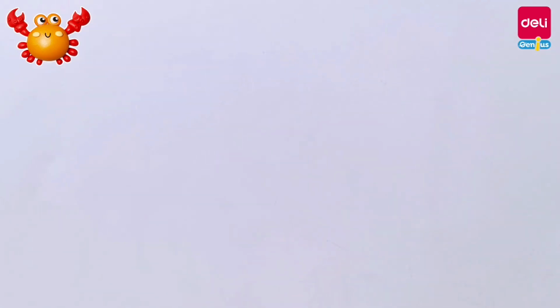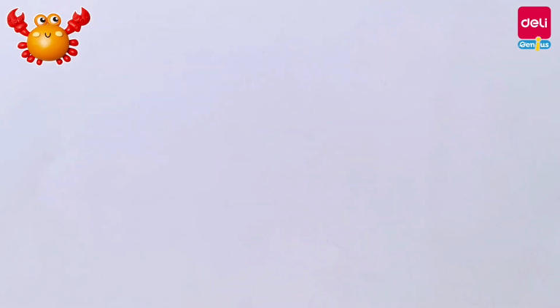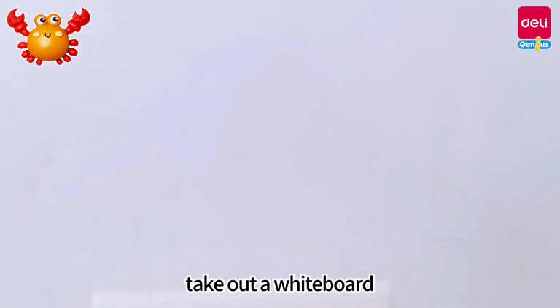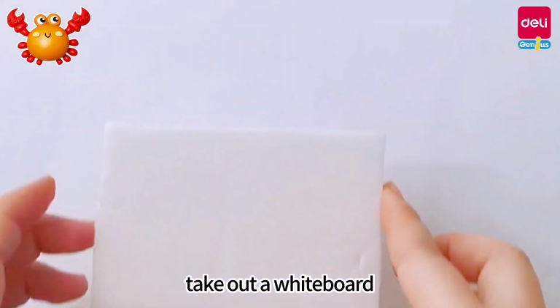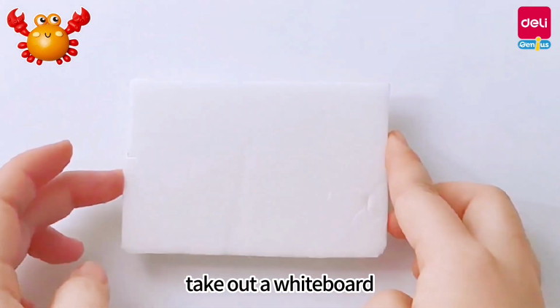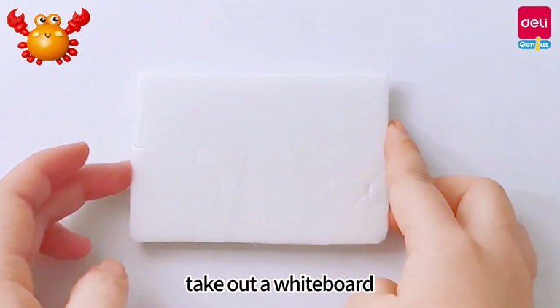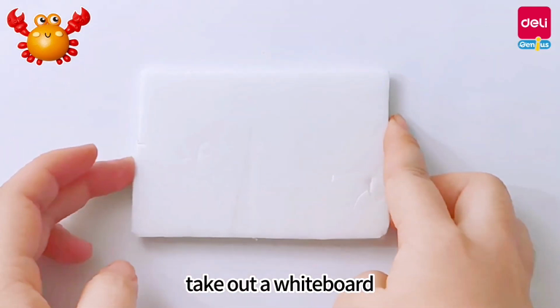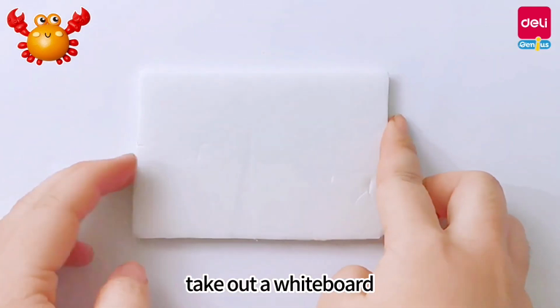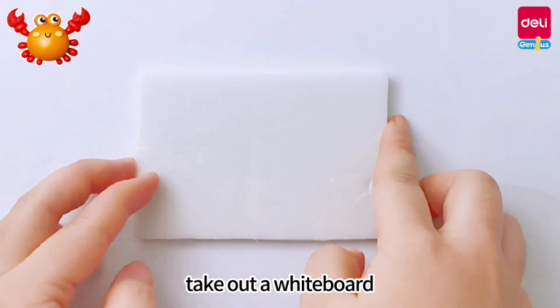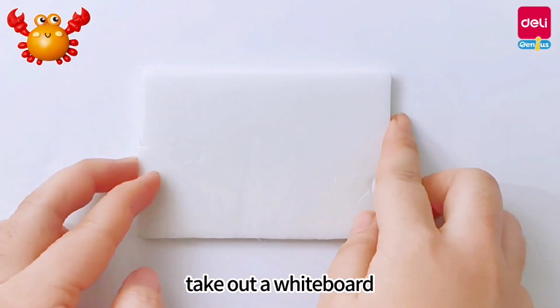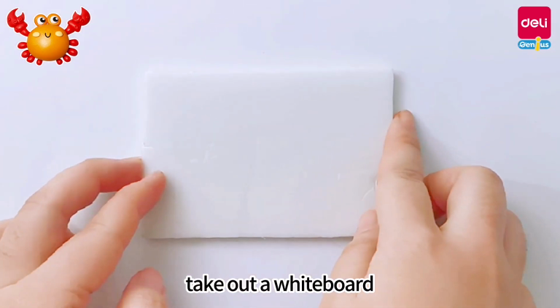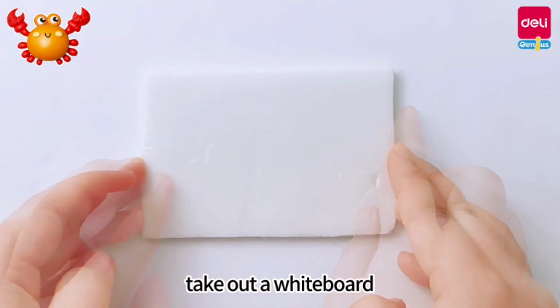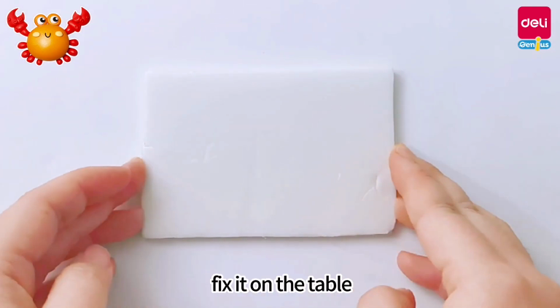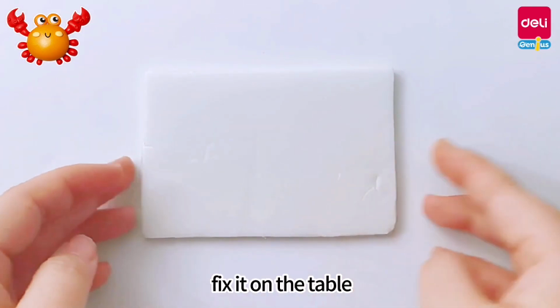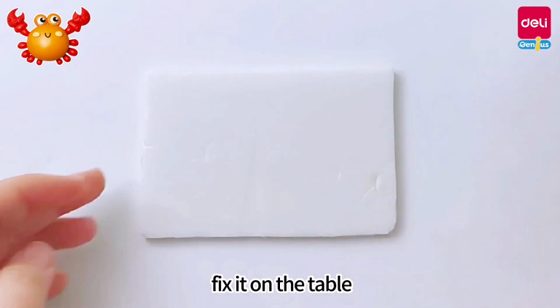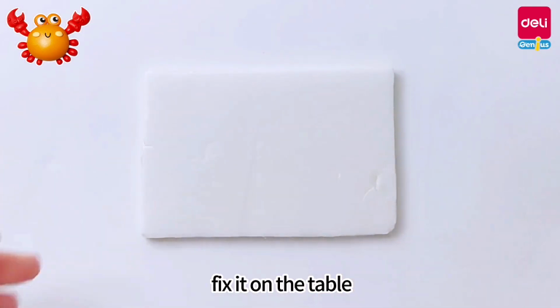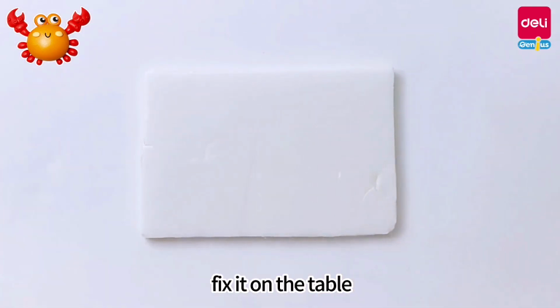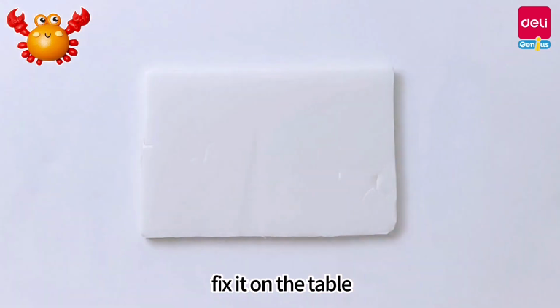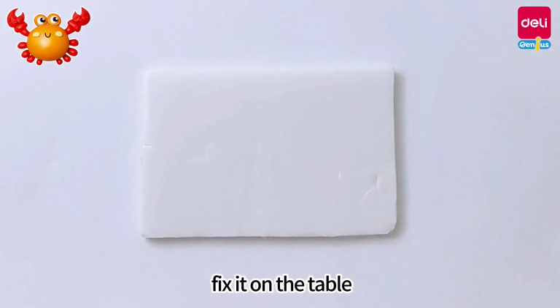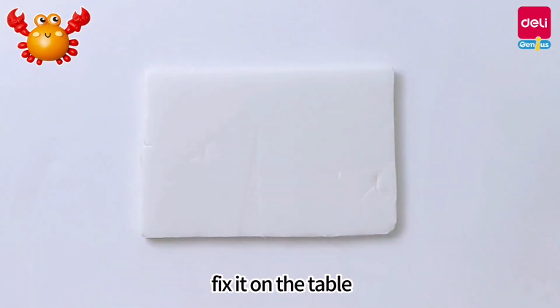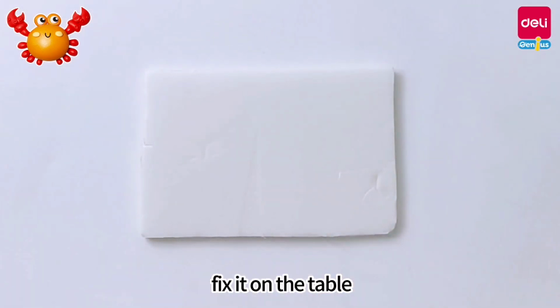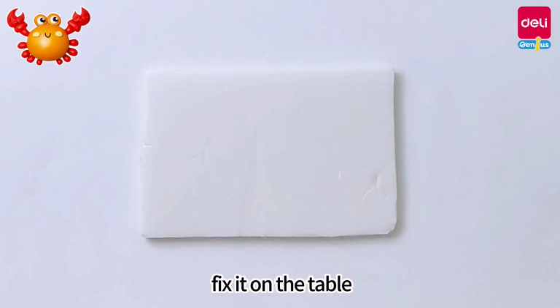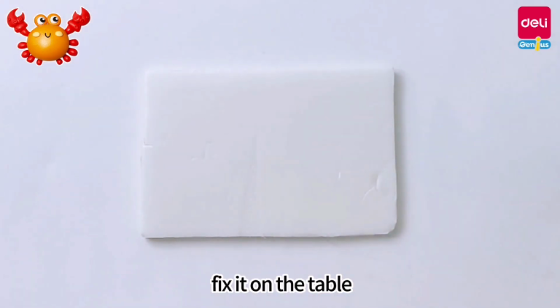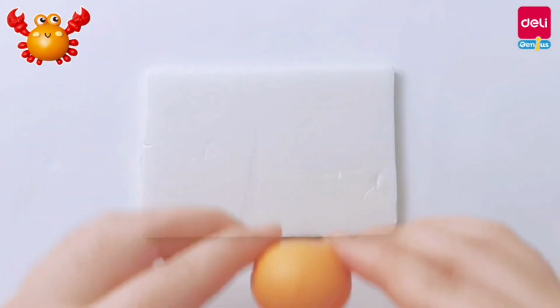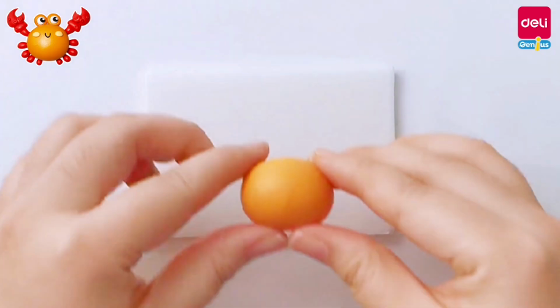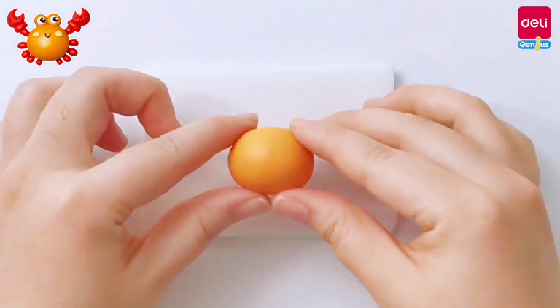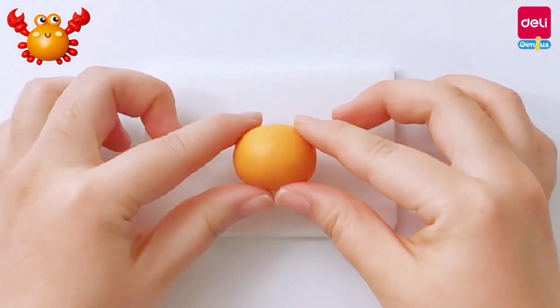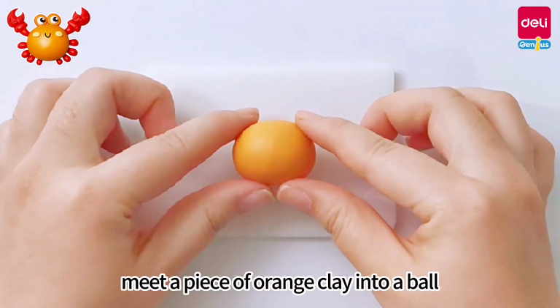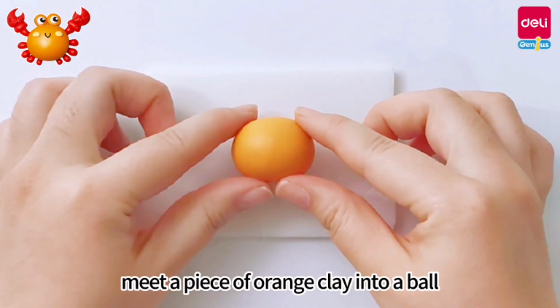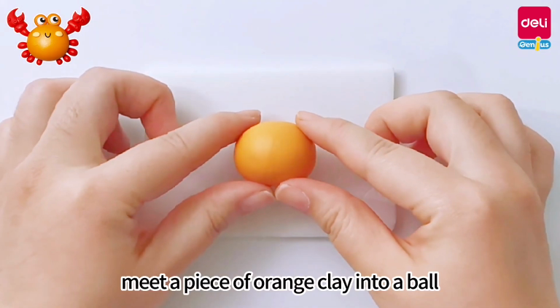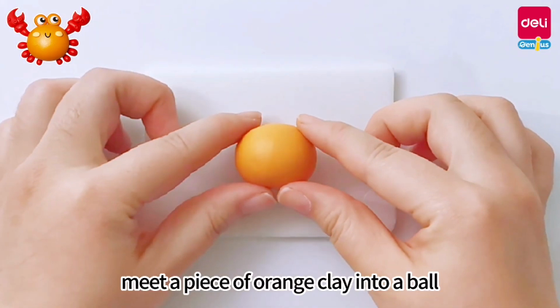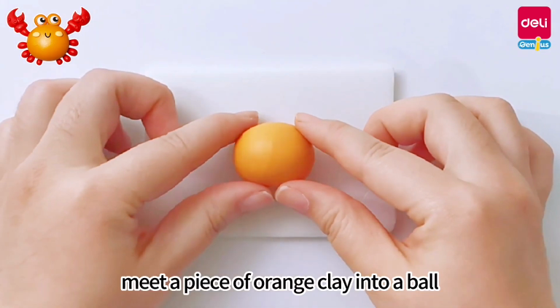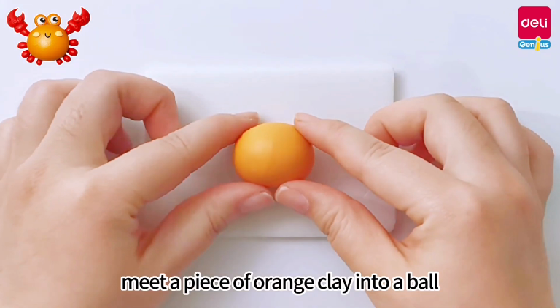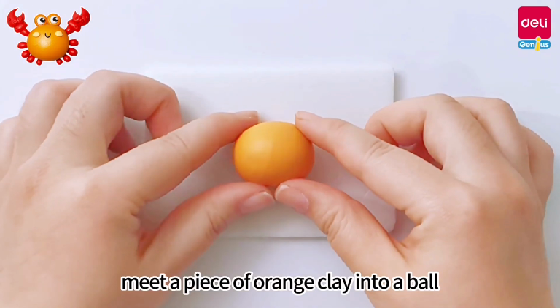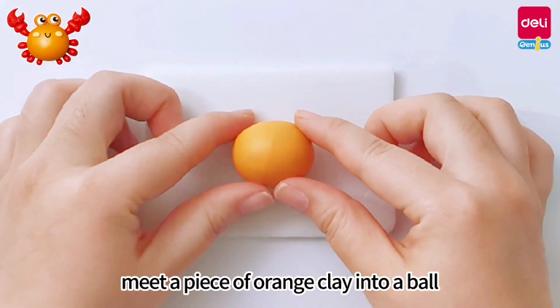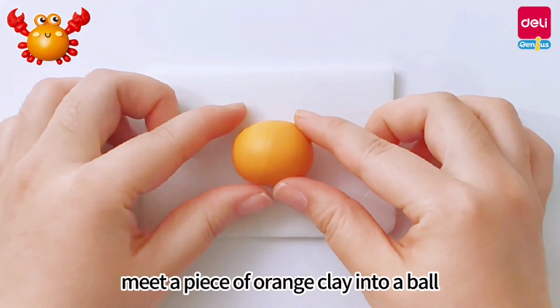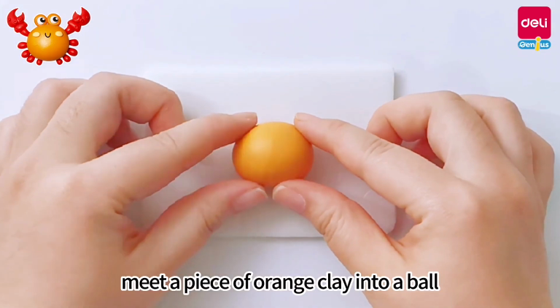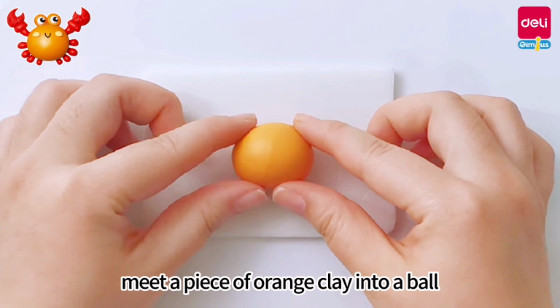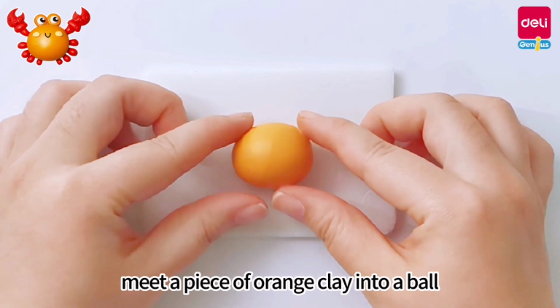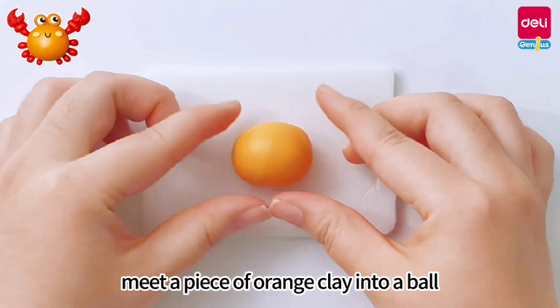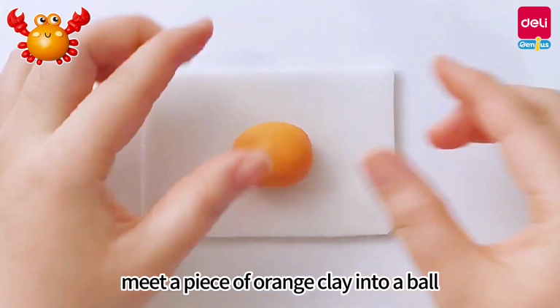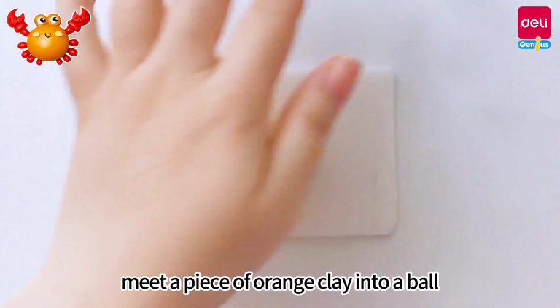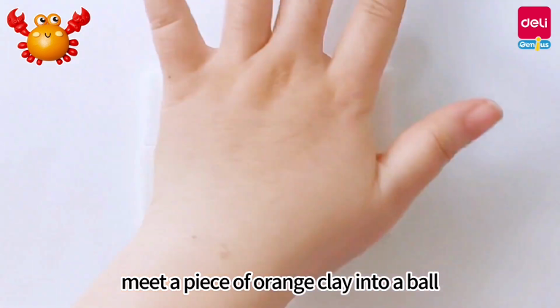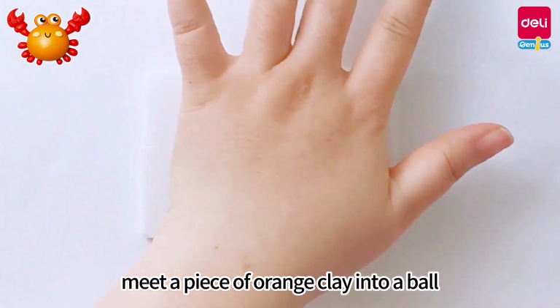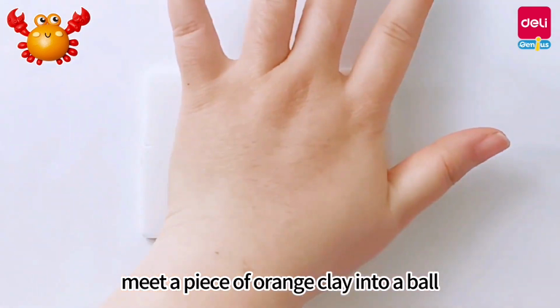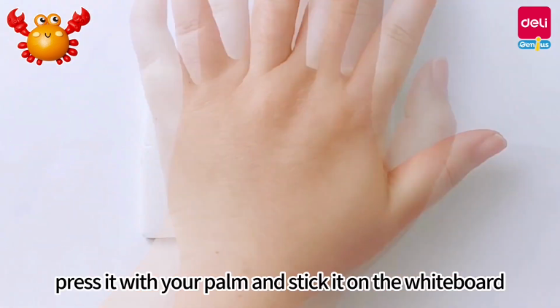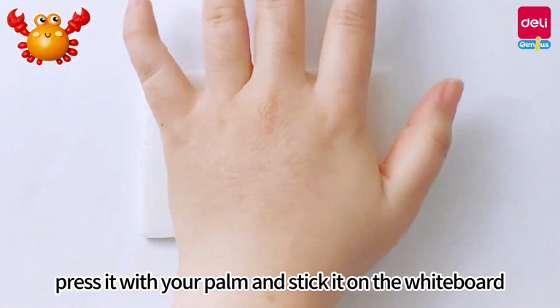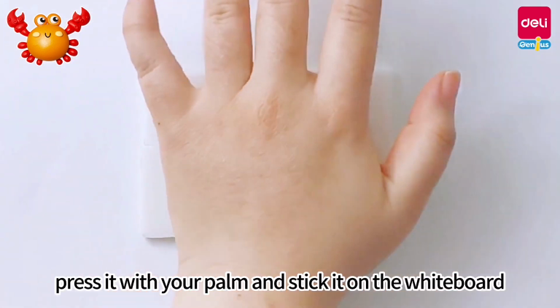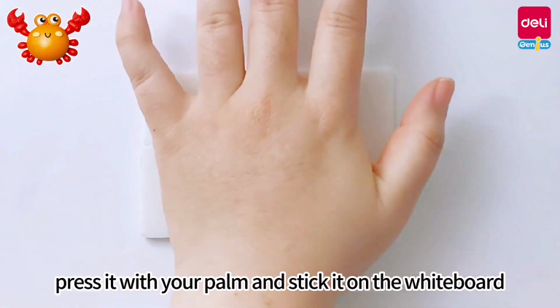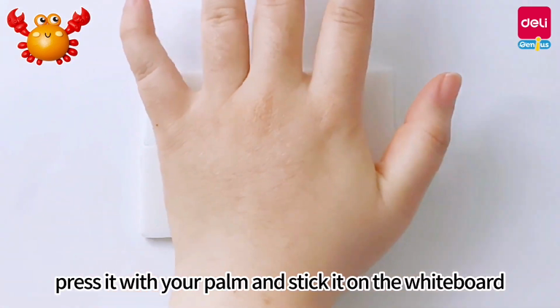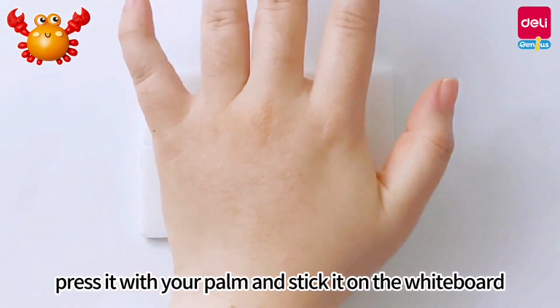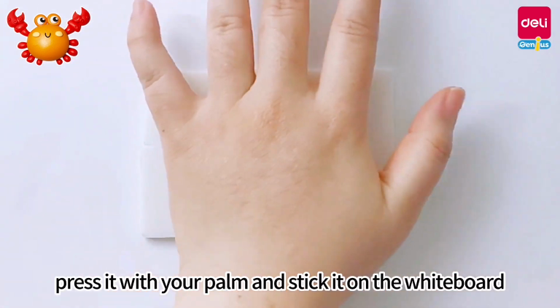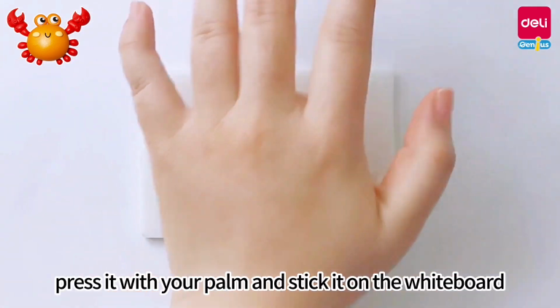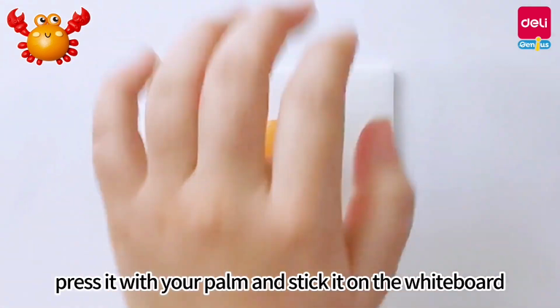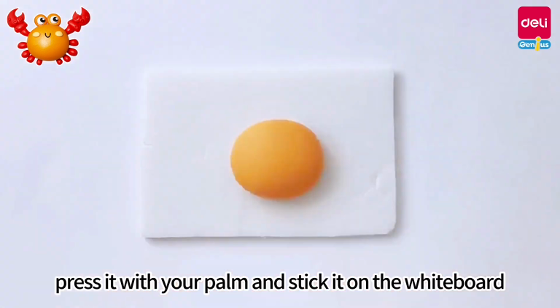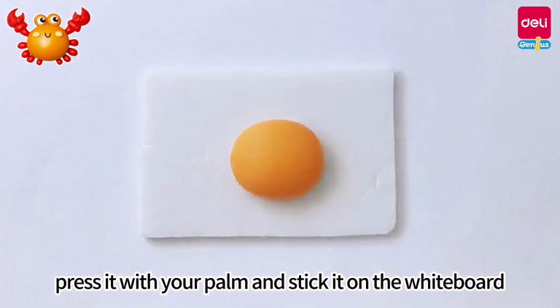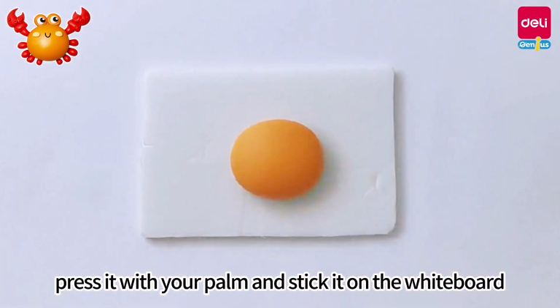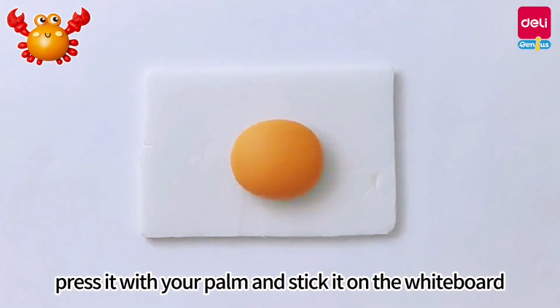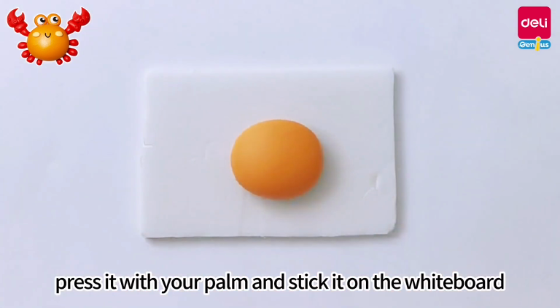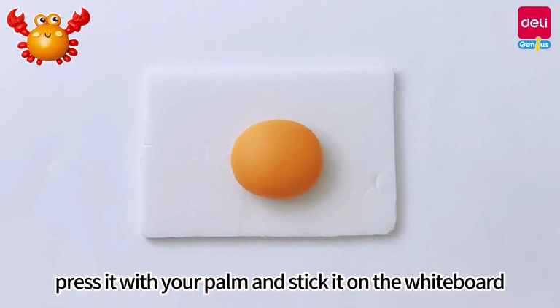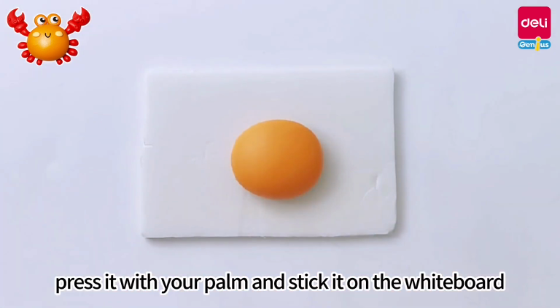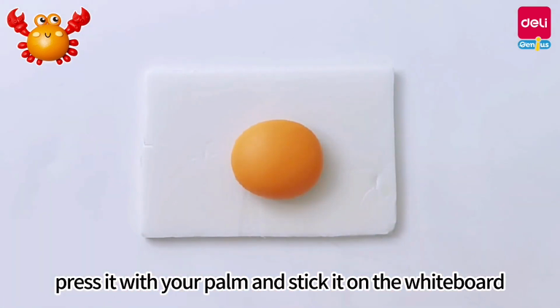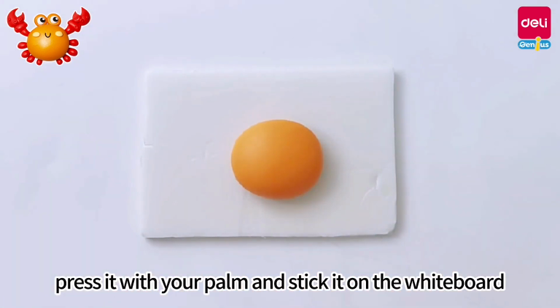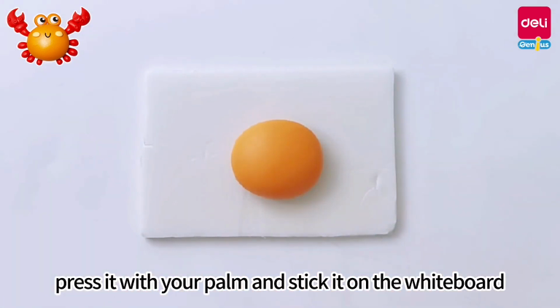Take out a whiteboard and fix it on the table. Knead a piece of orange clay into a ball, press it with your palm, and stick it on the whiteboard.